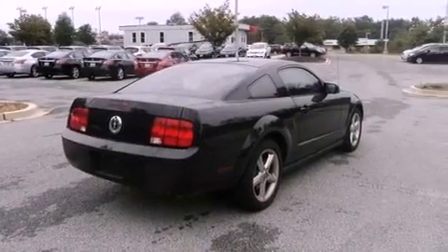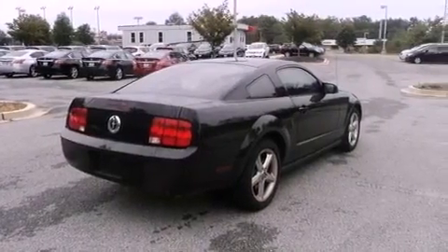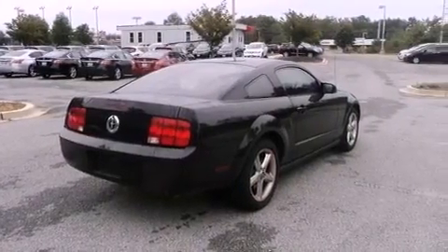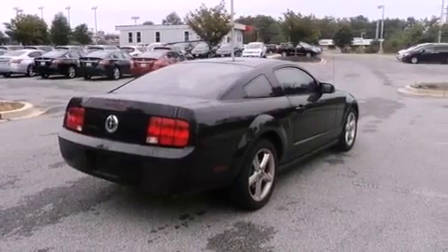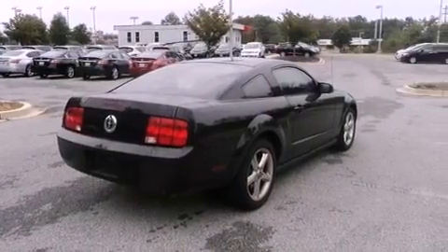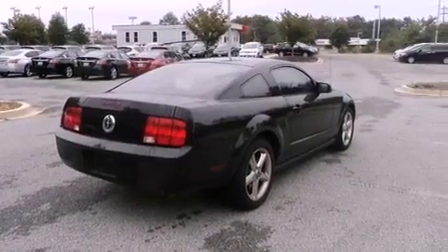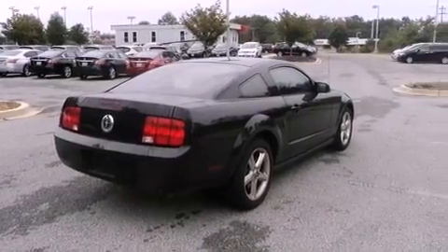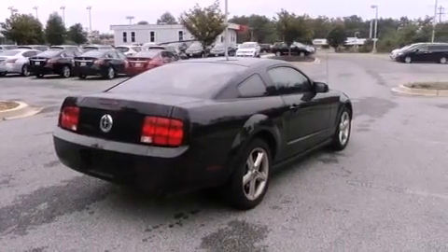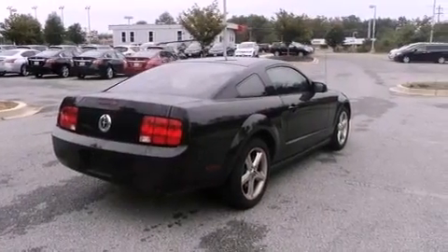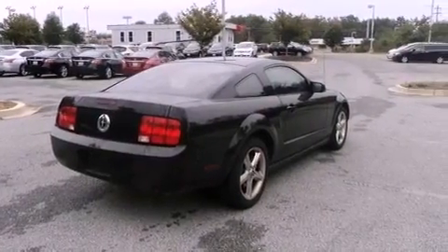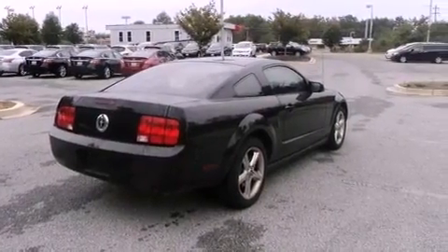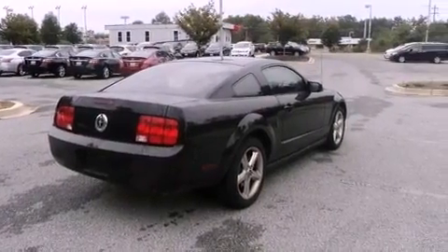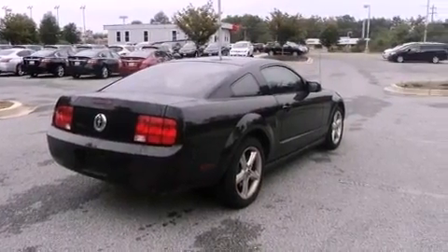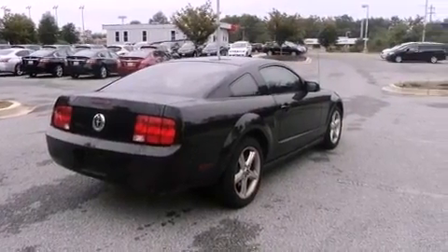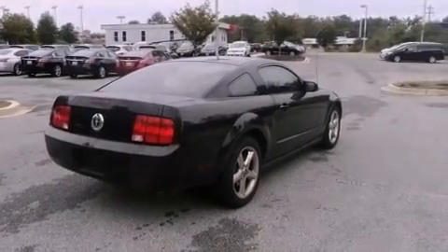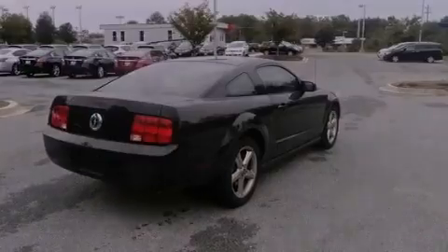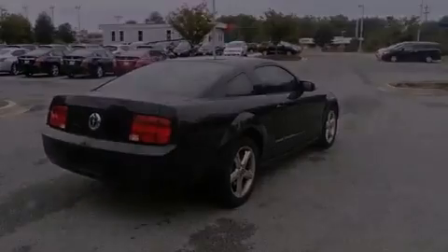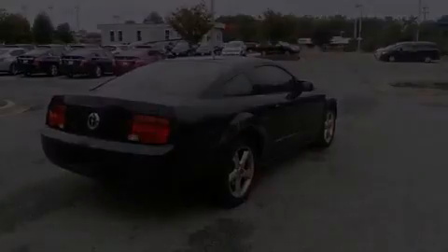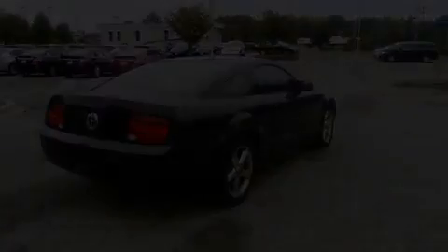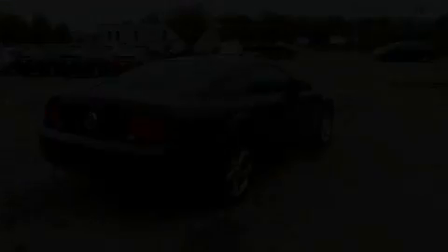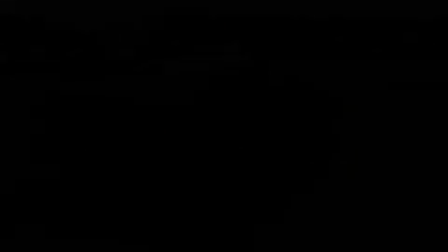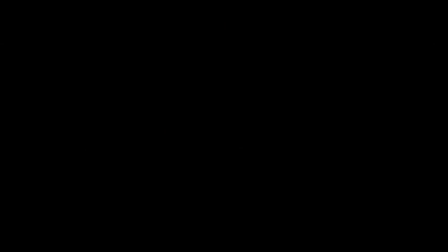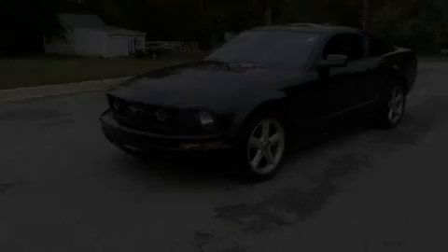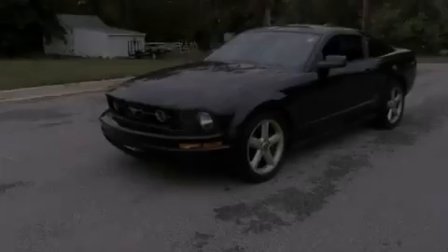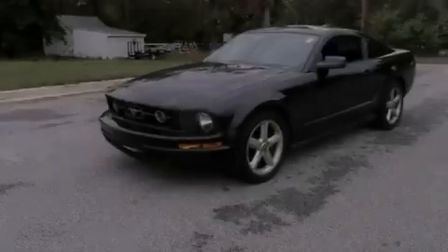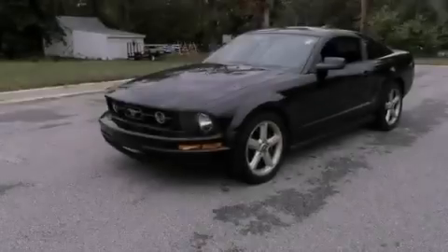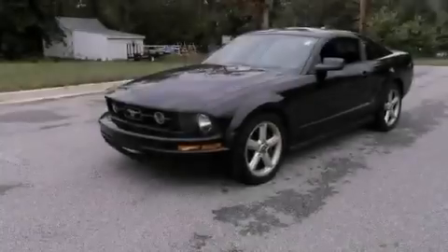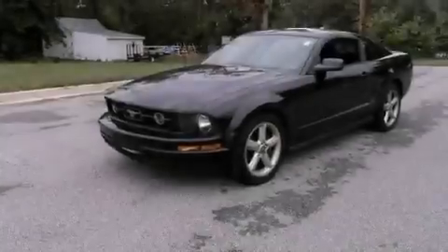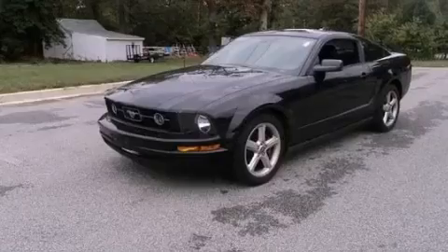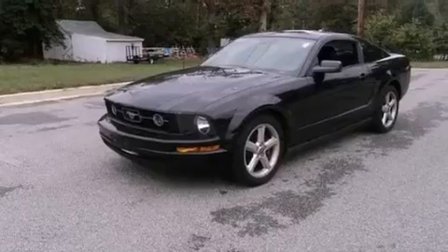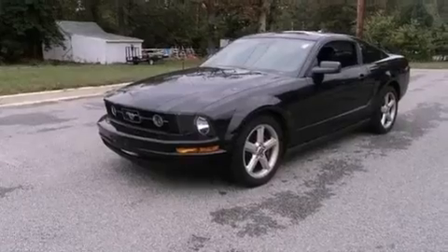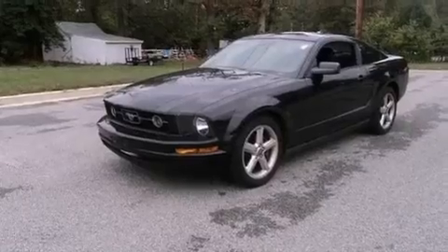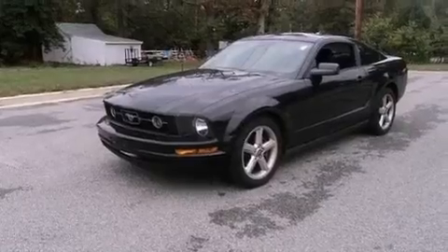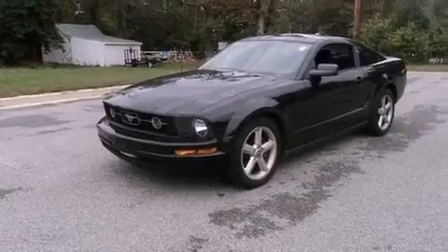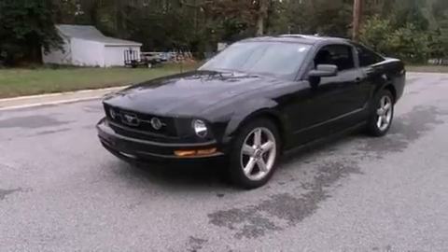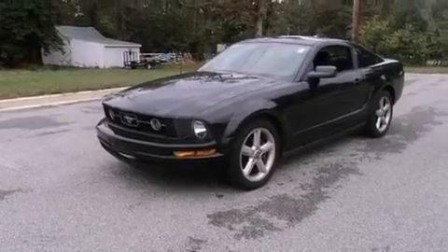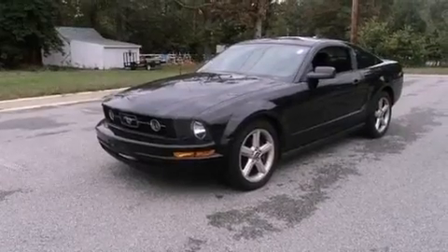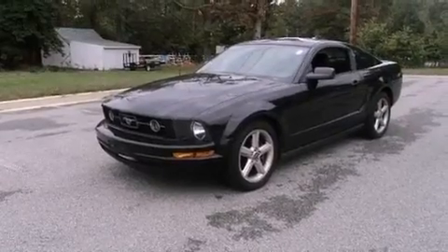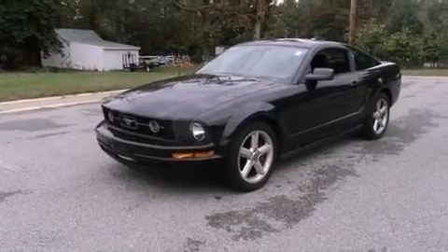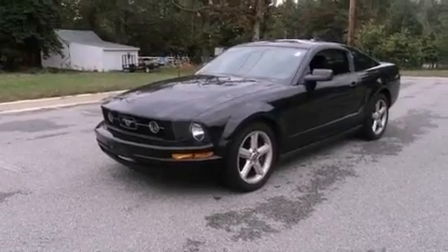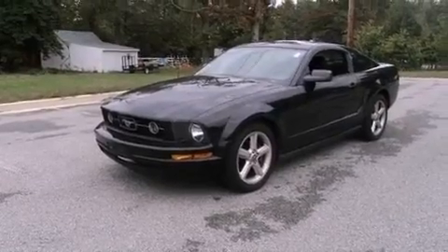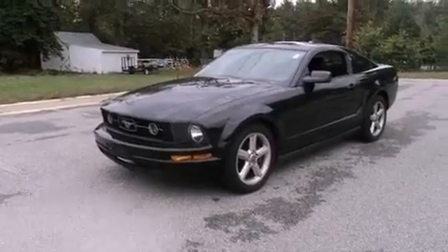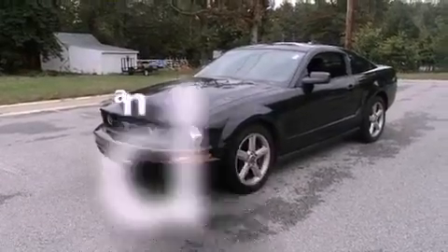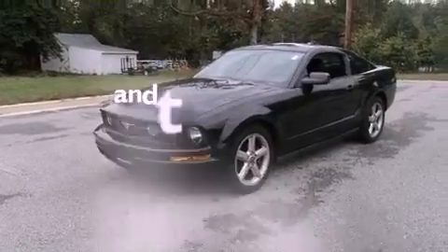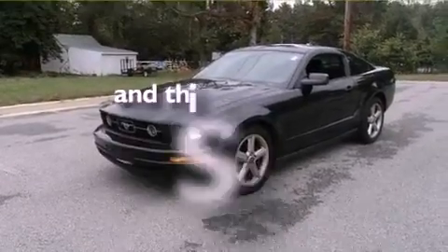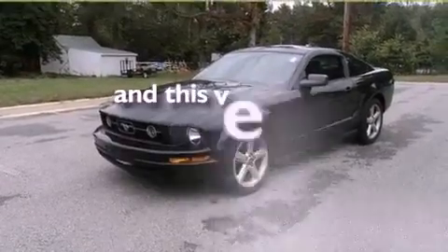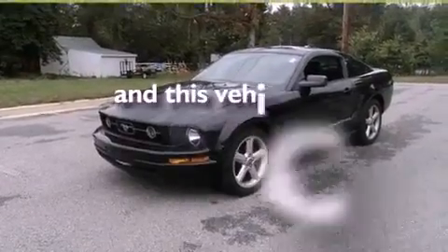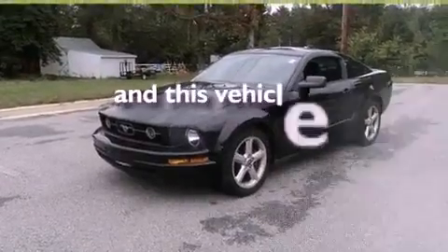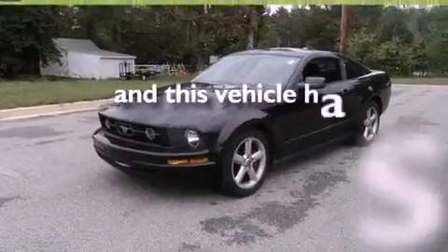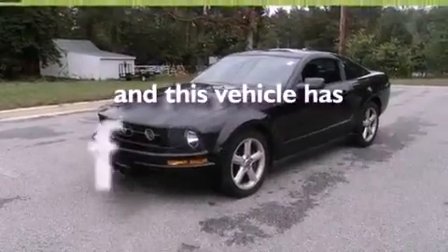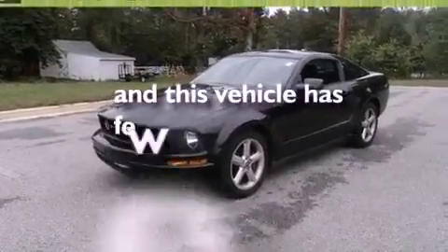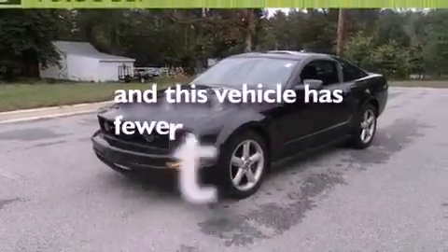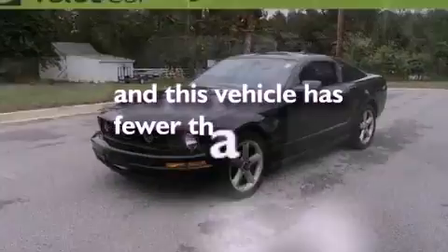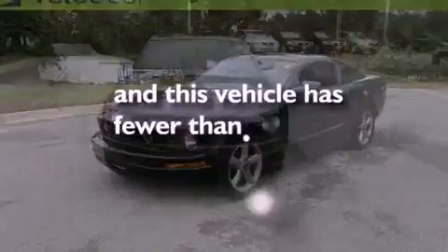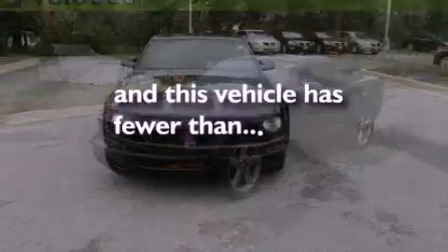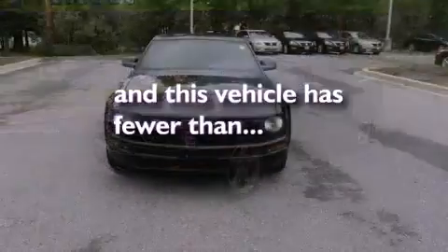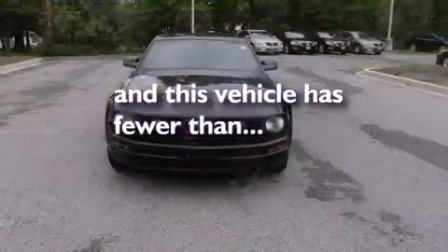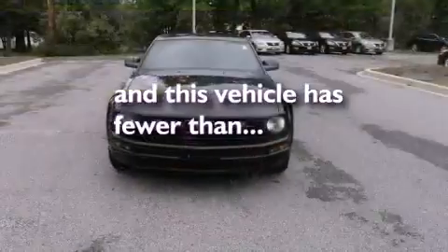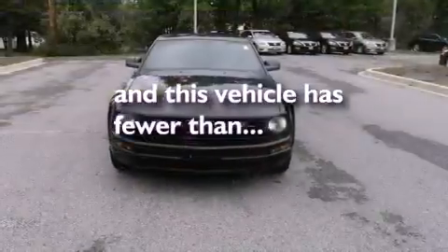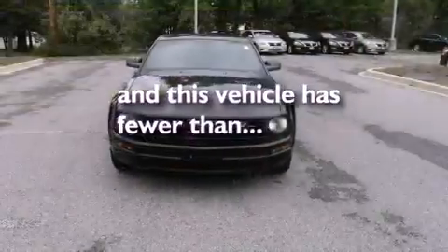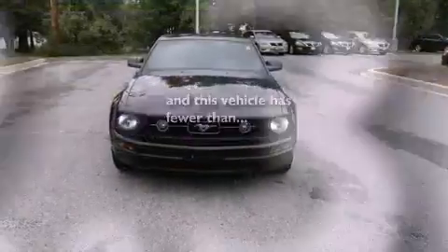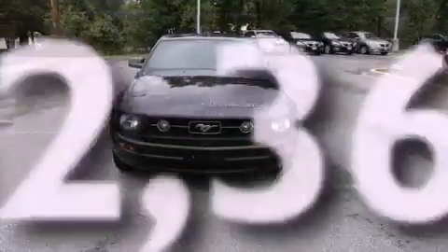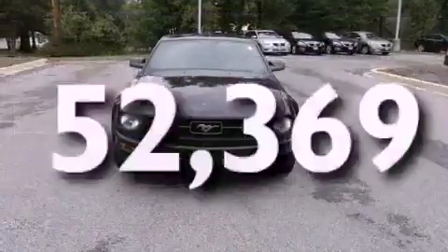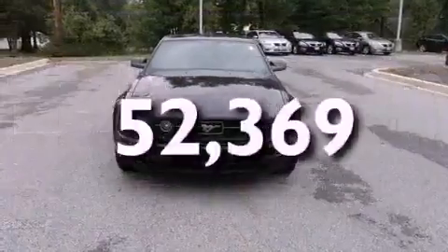Additional features include air conditioning, full power accessories, a rear window defroster, and this vehicle has less than 53,000 miles.